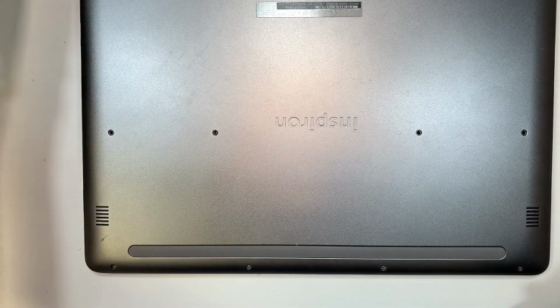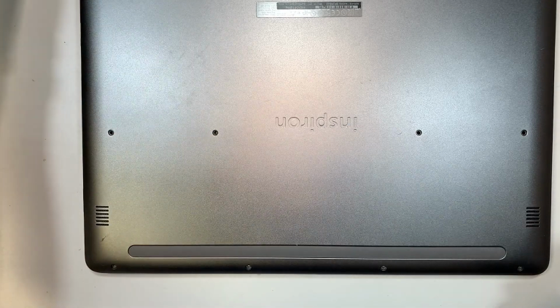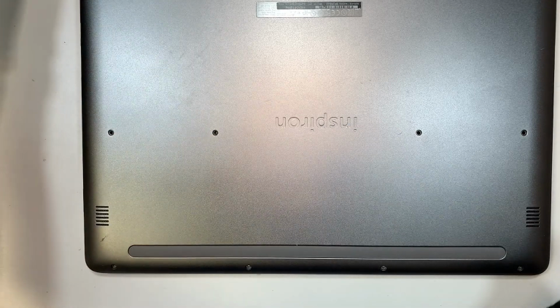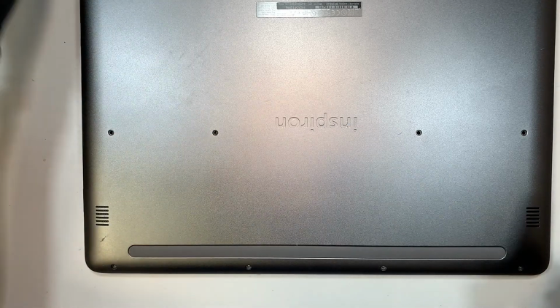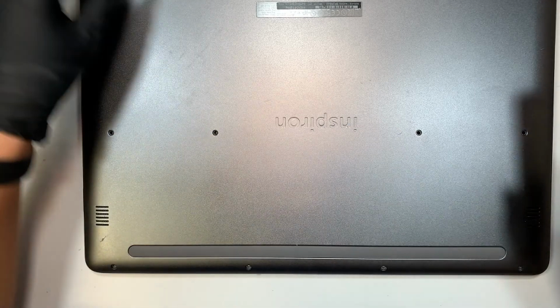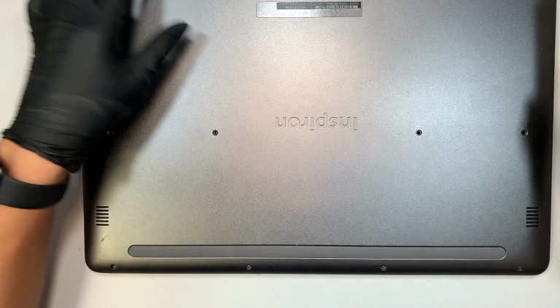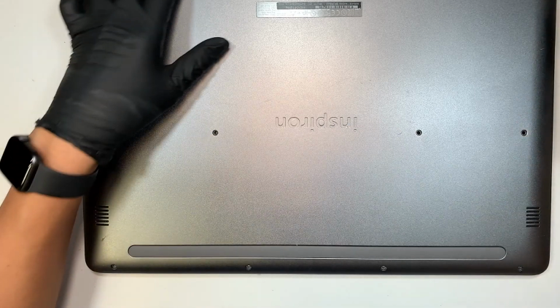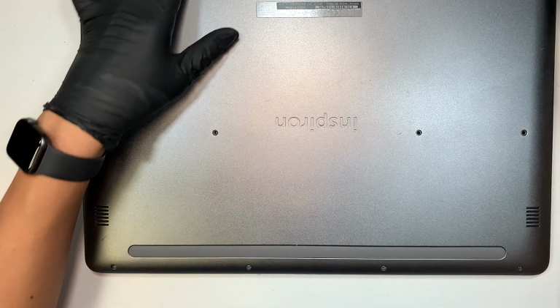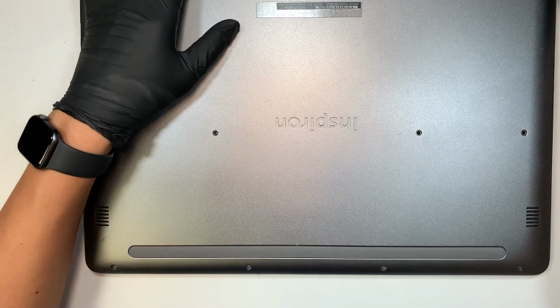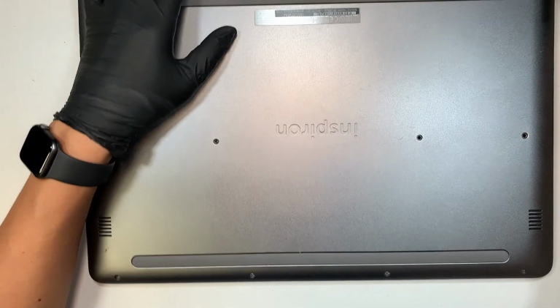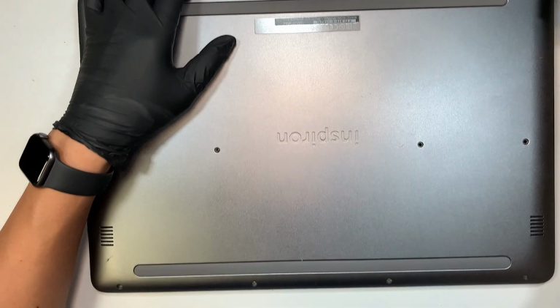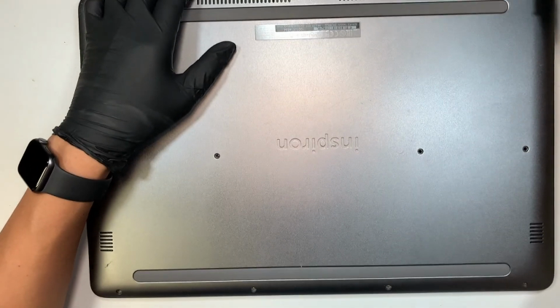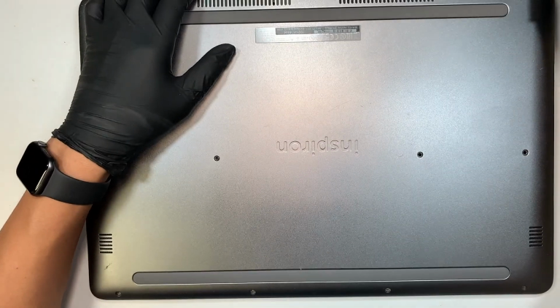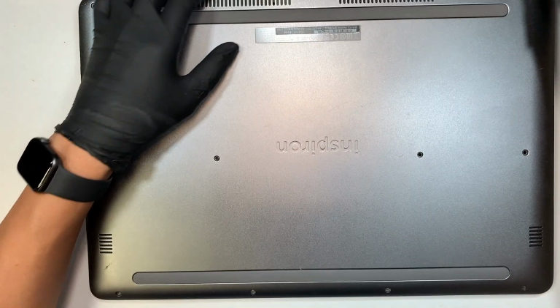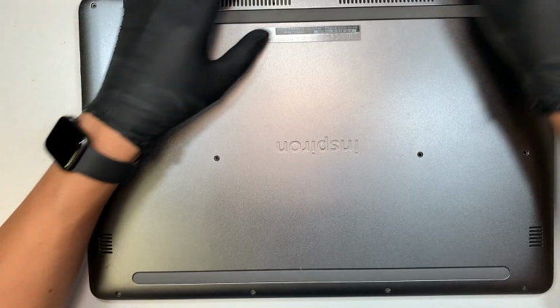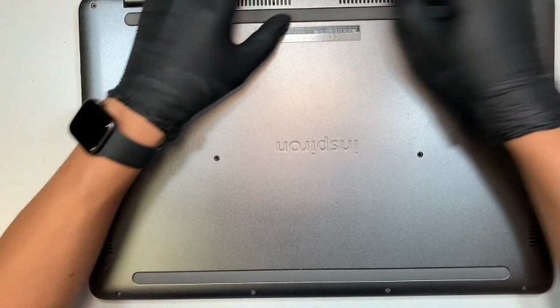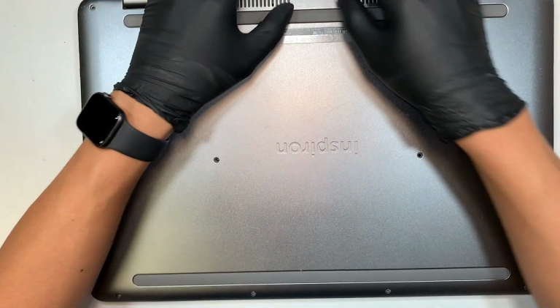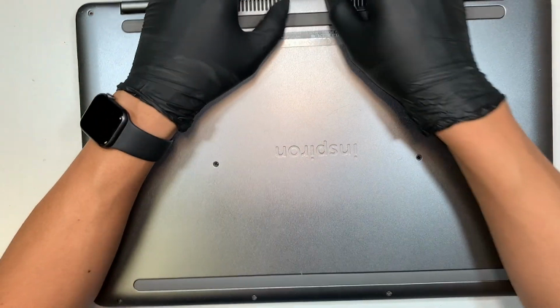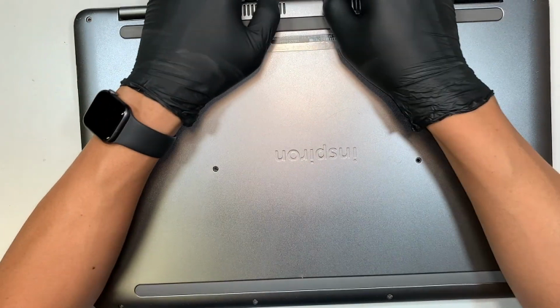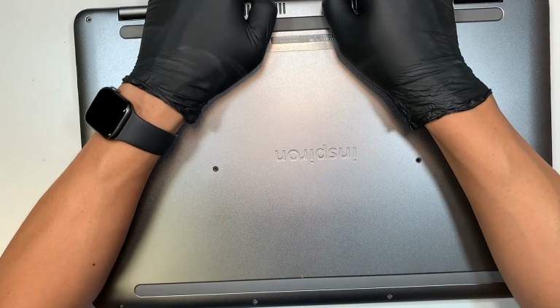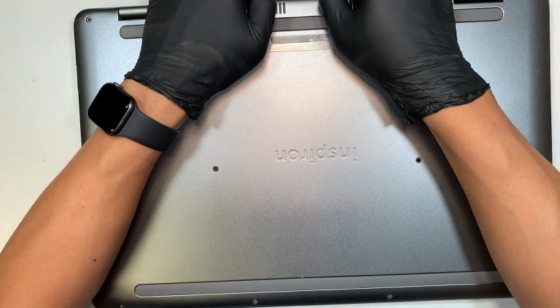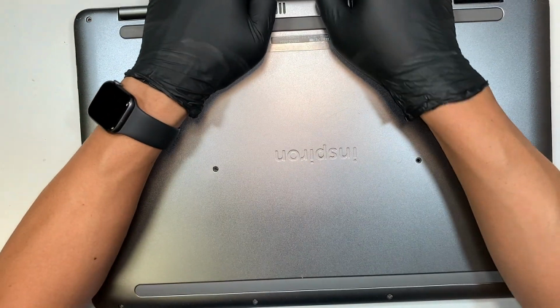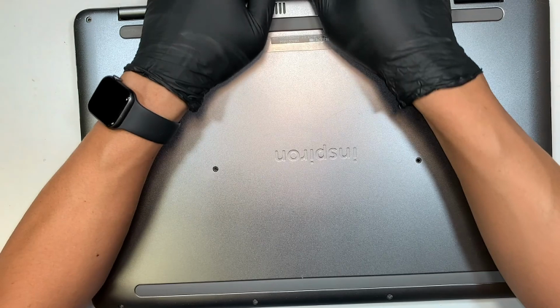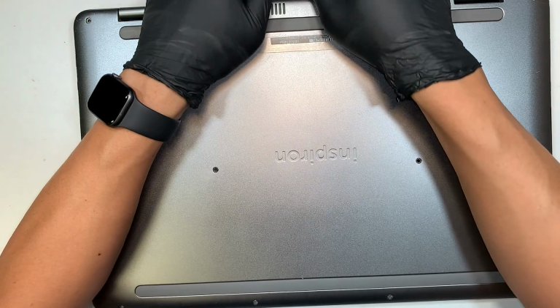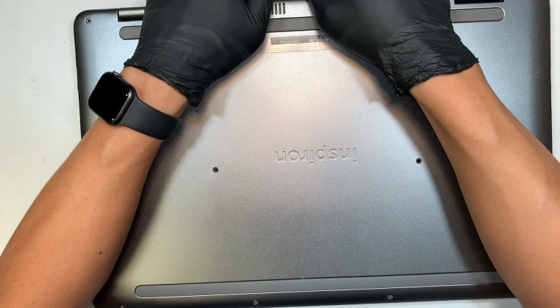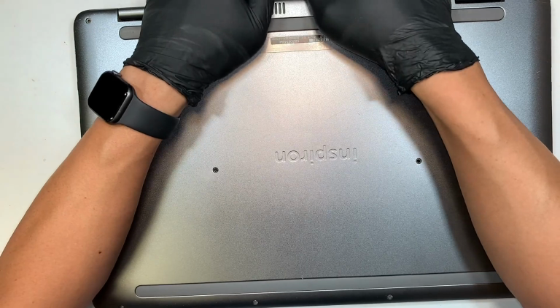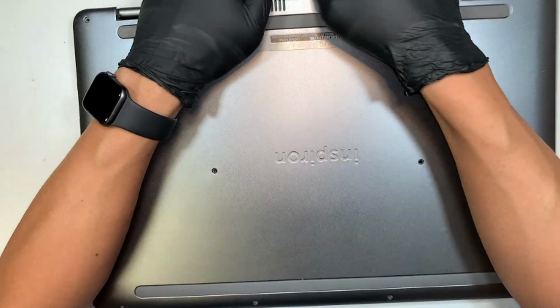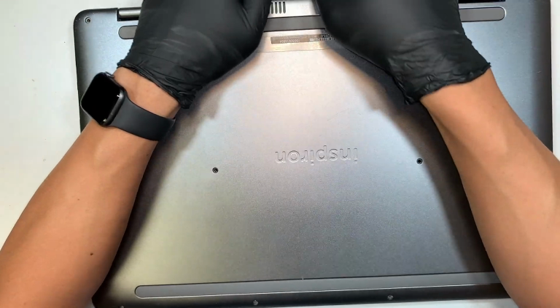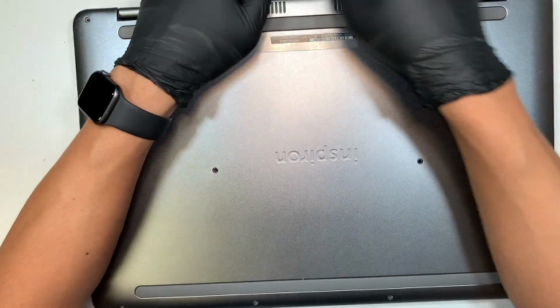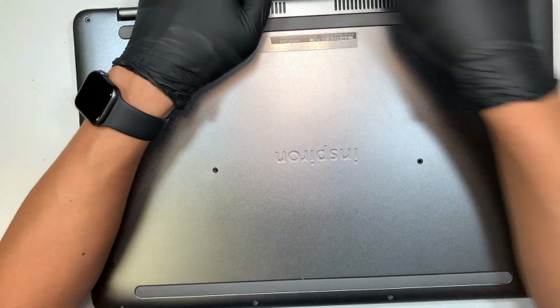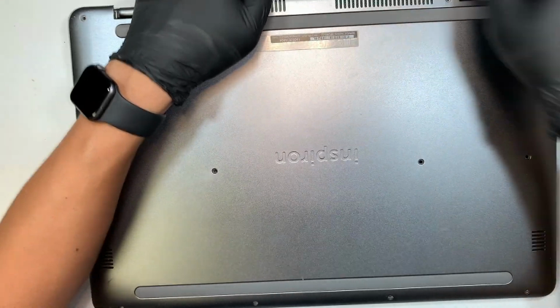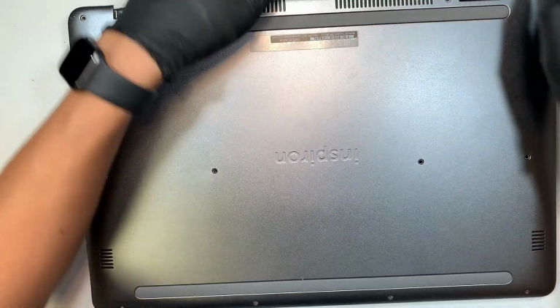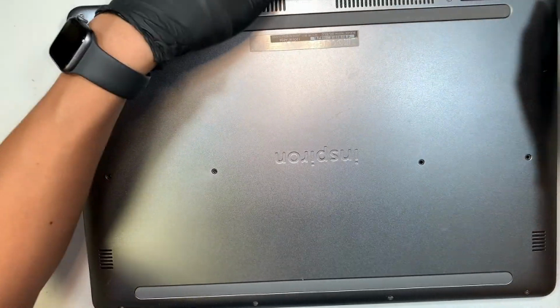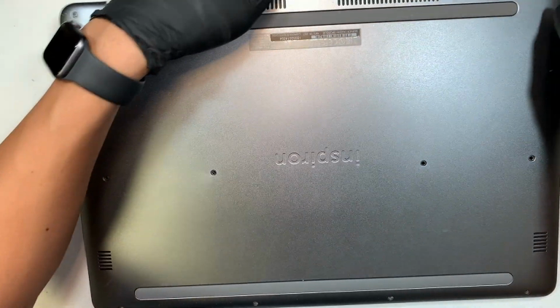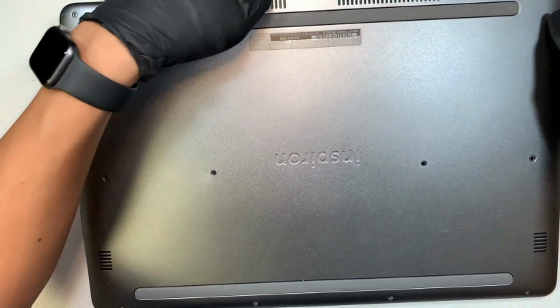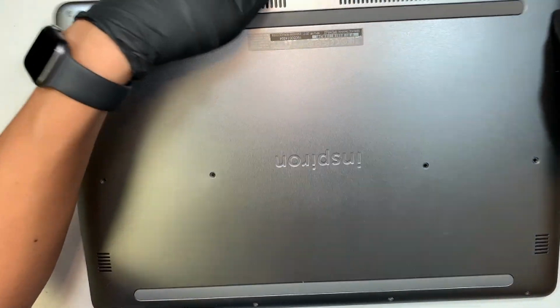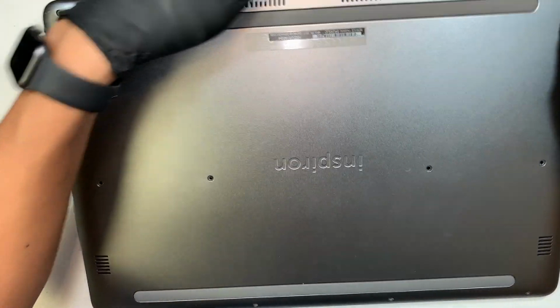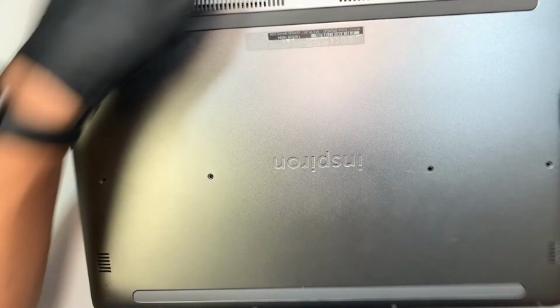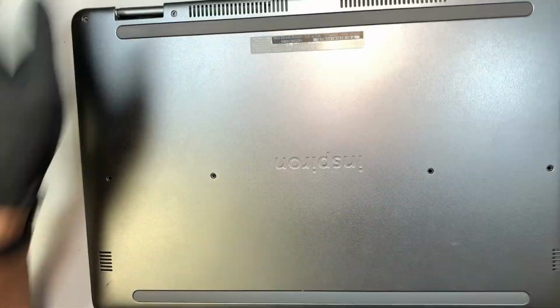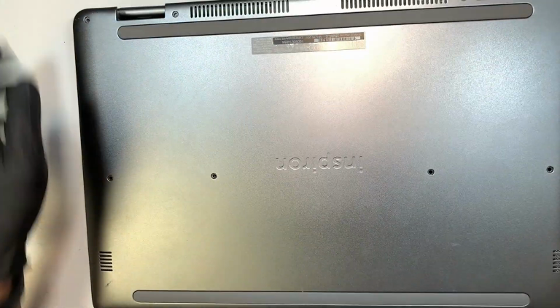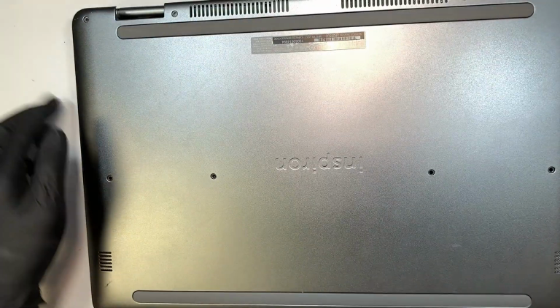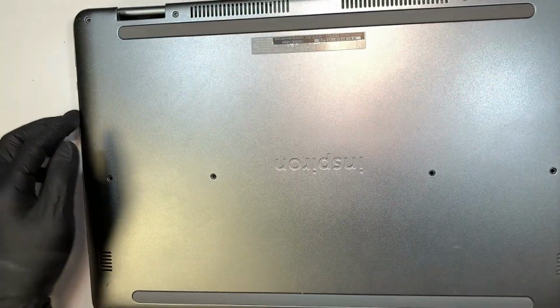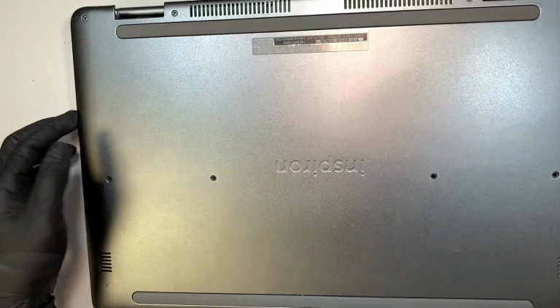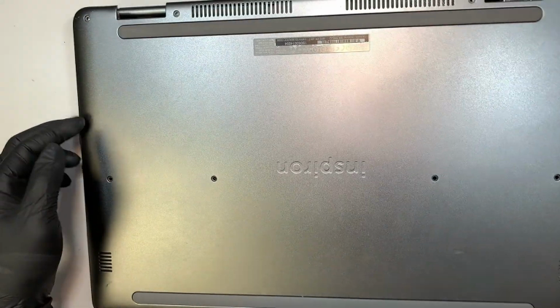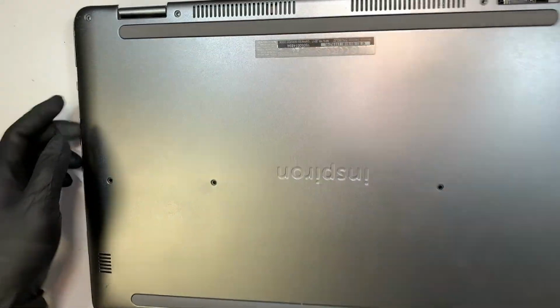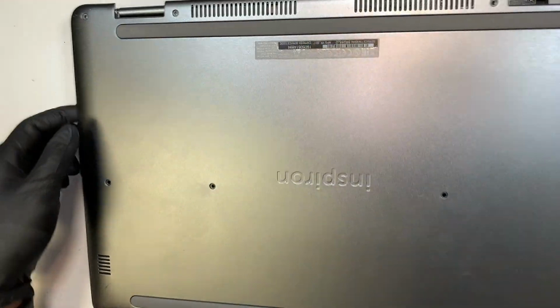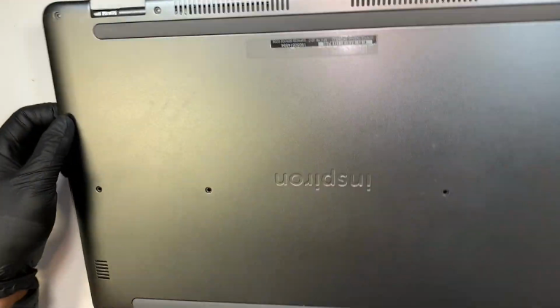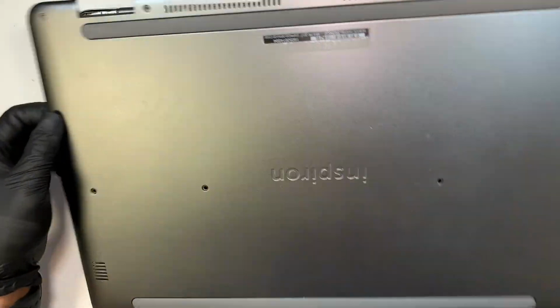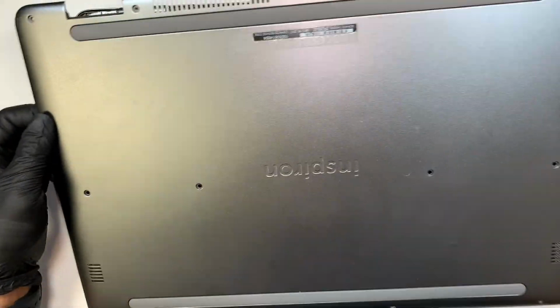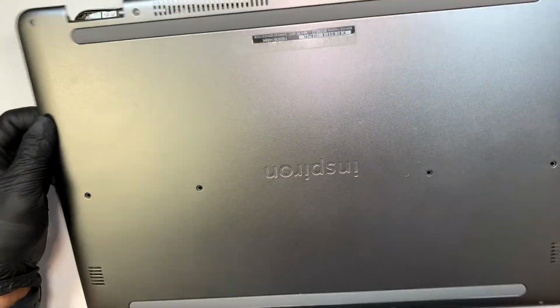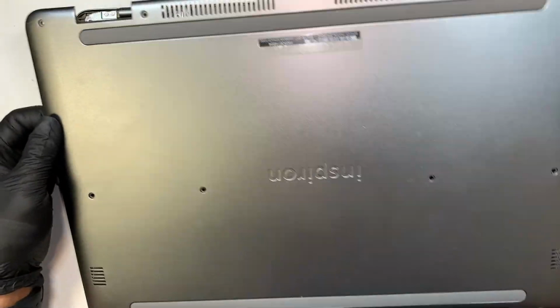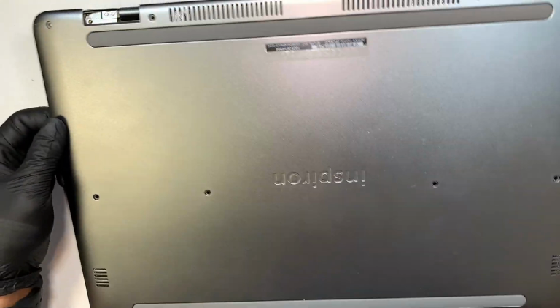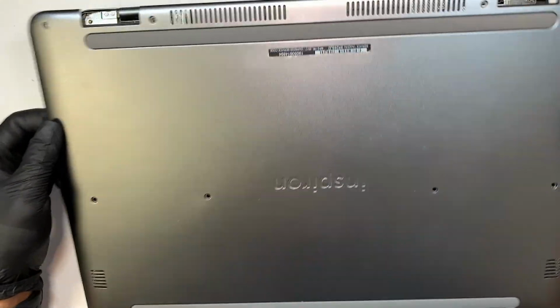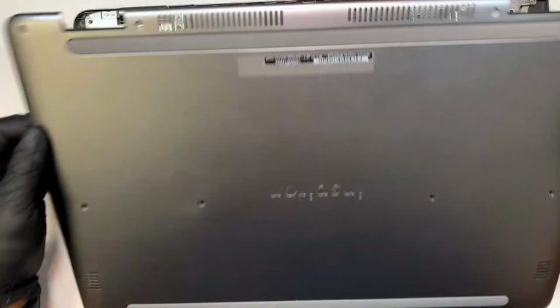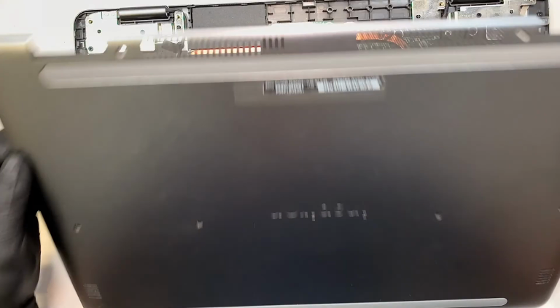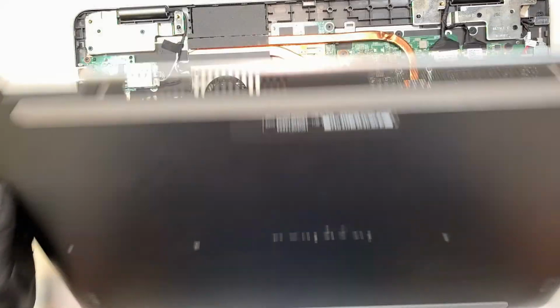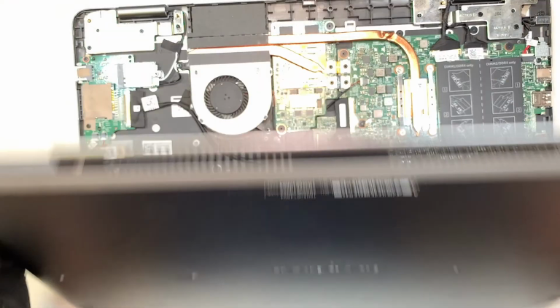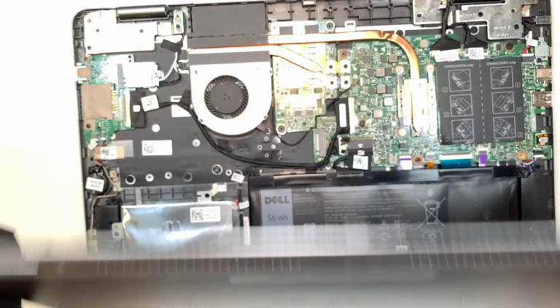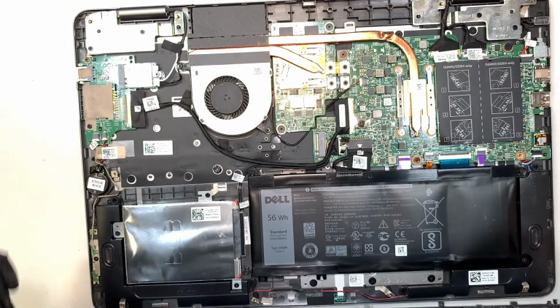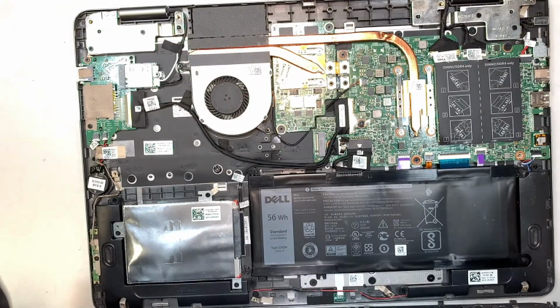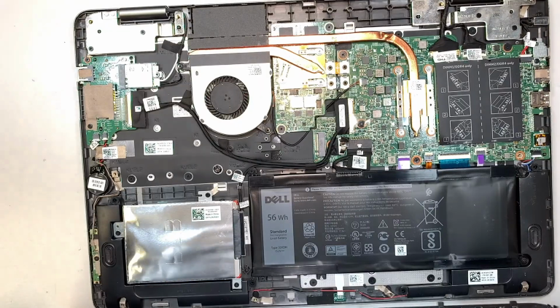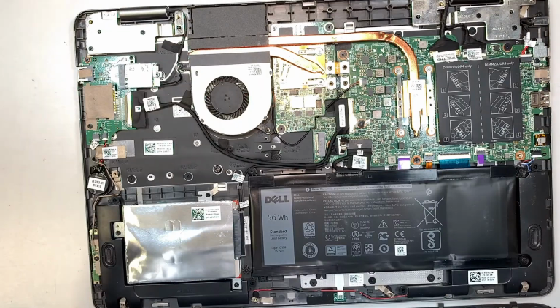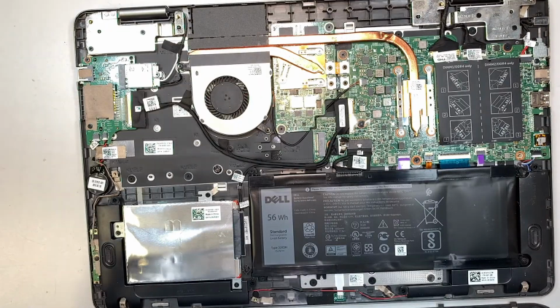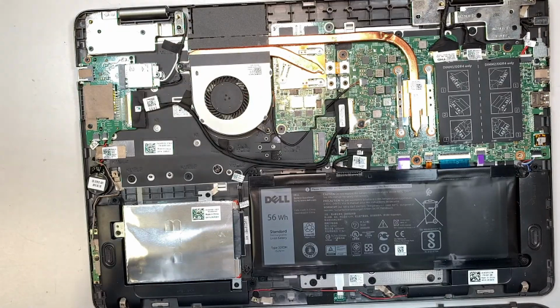Alright, once you have removed all the screws, the next step is to pry open the back cover — just remove the entire back cover.